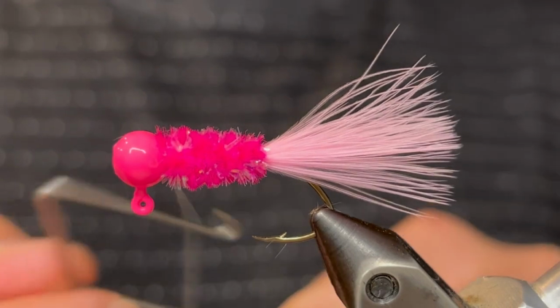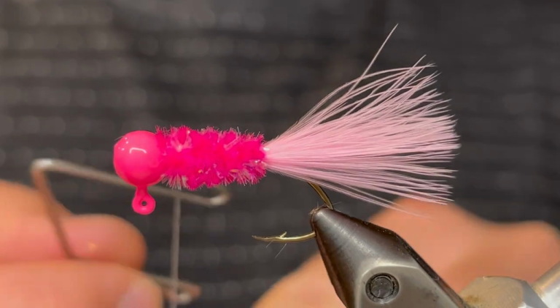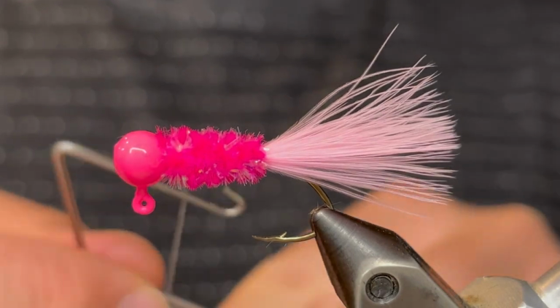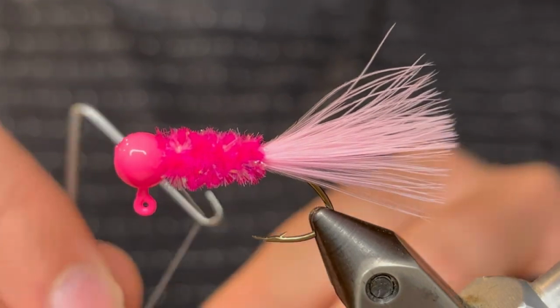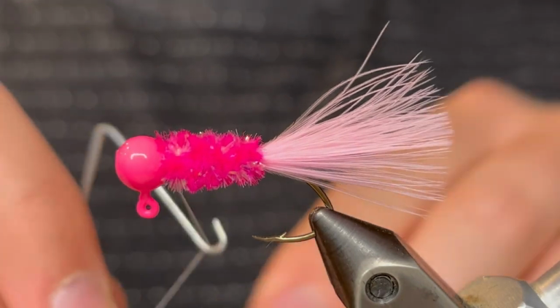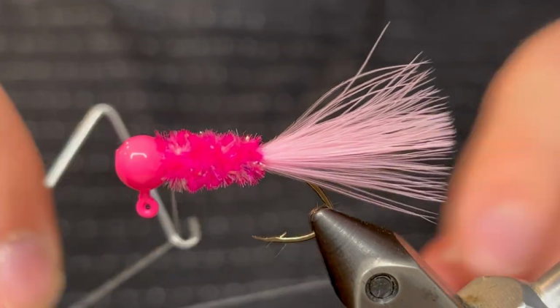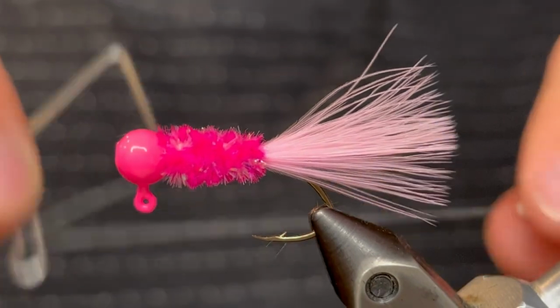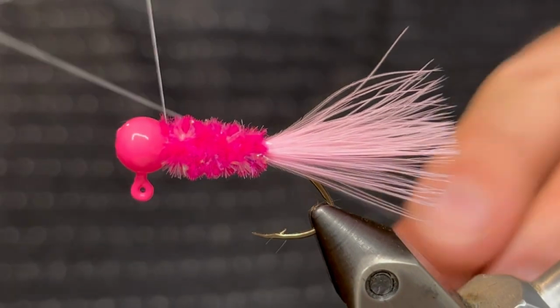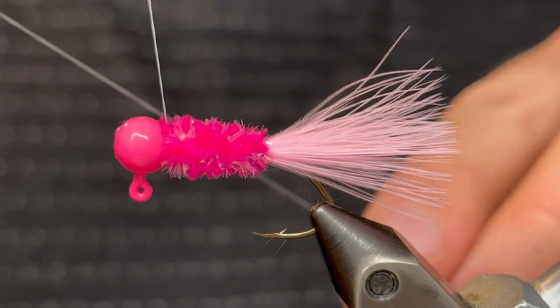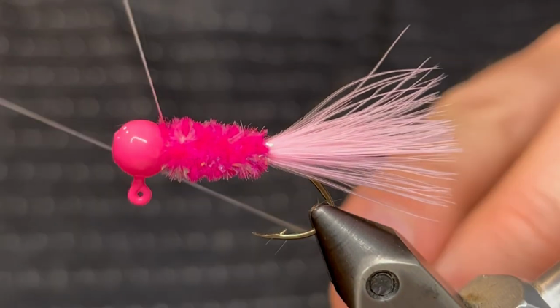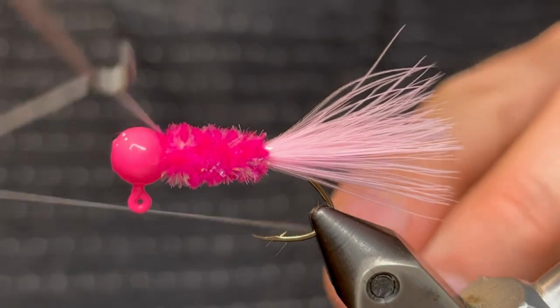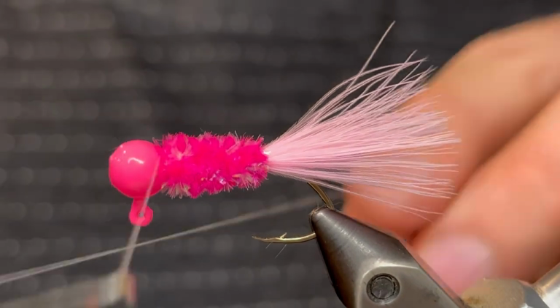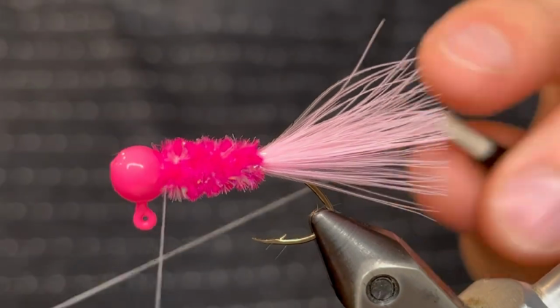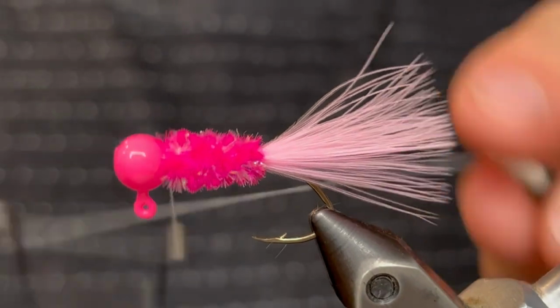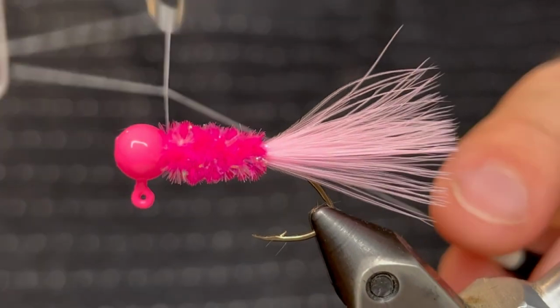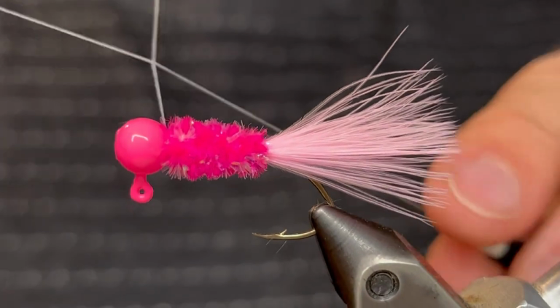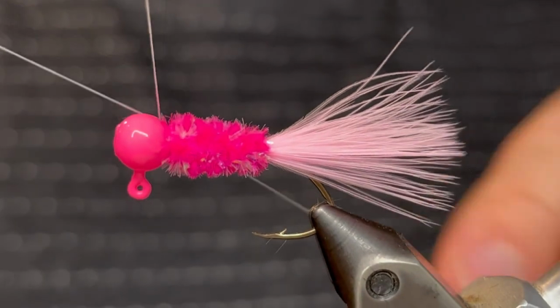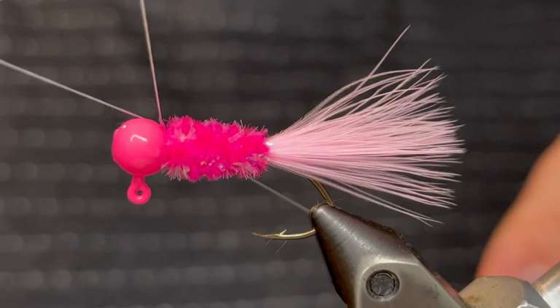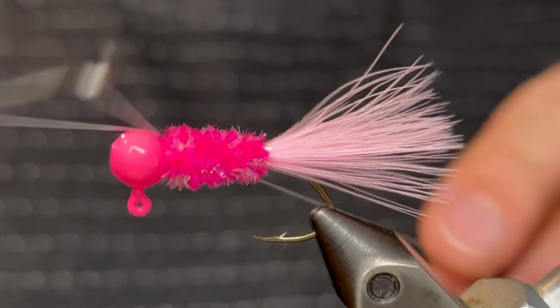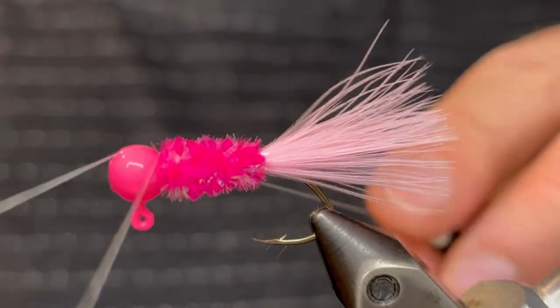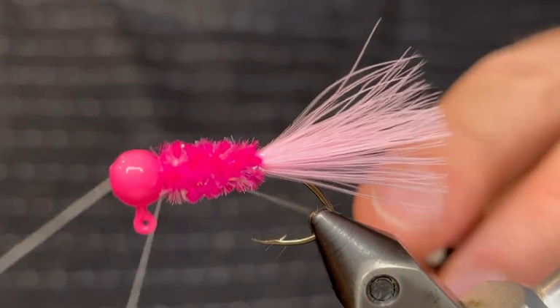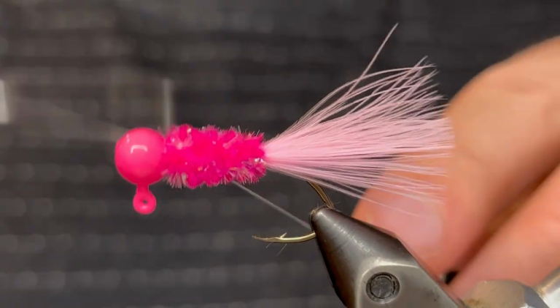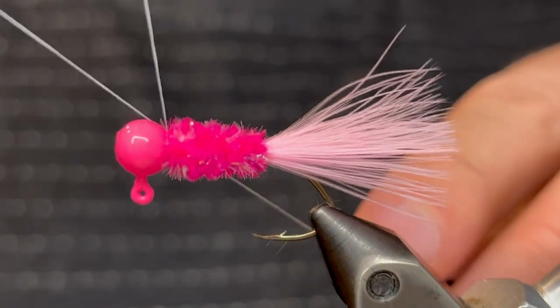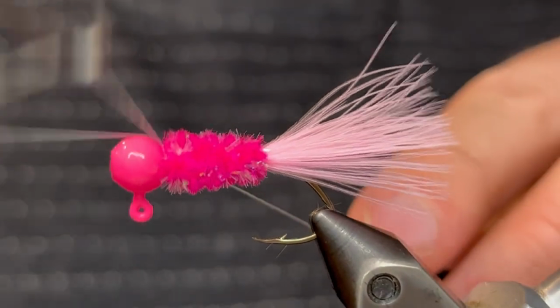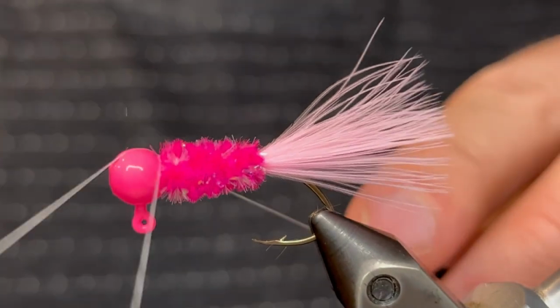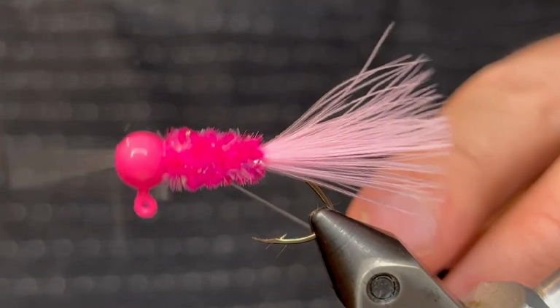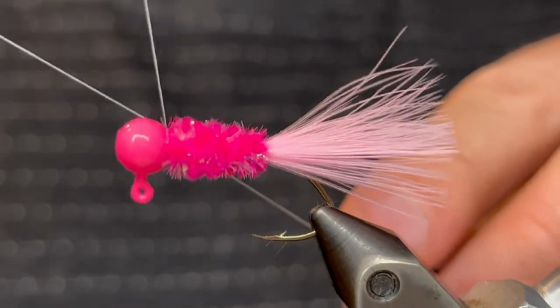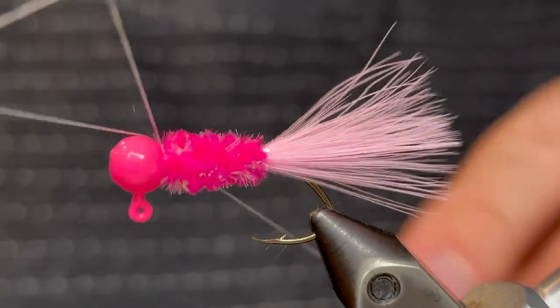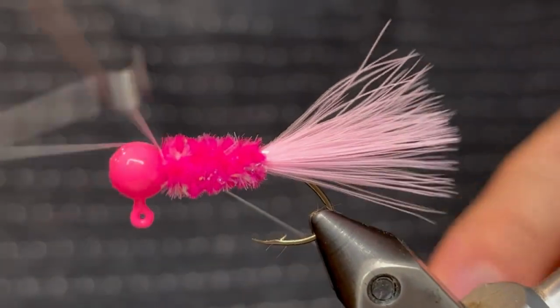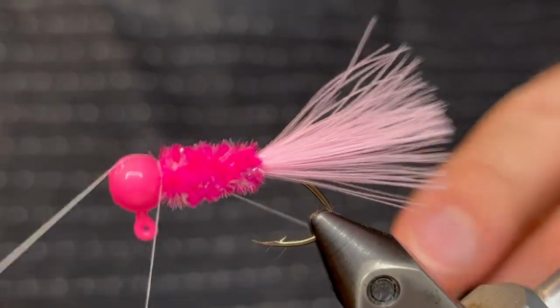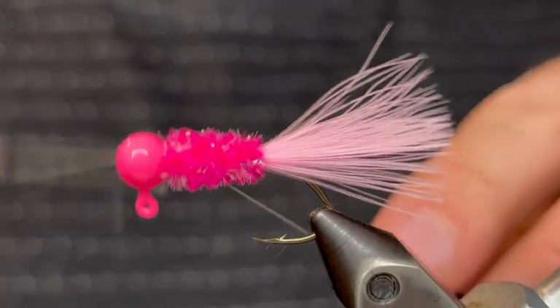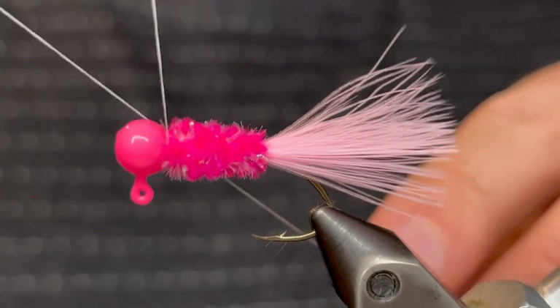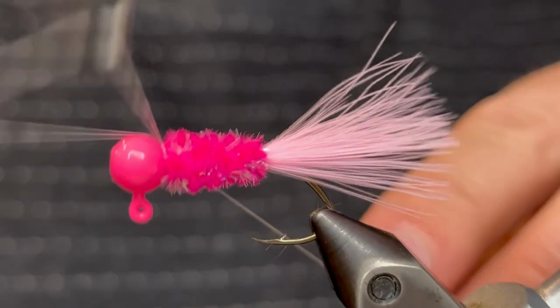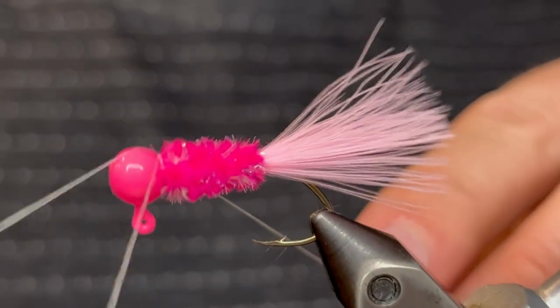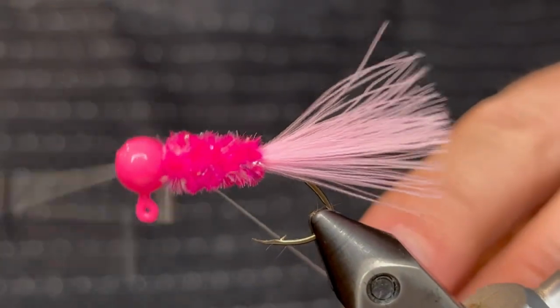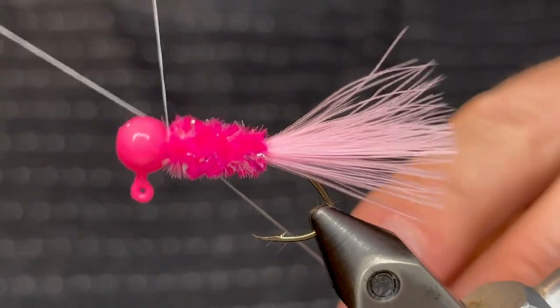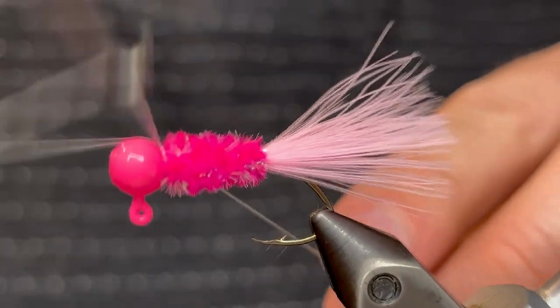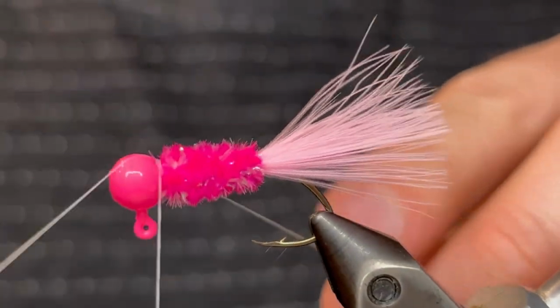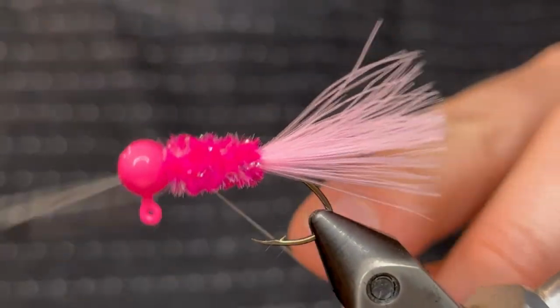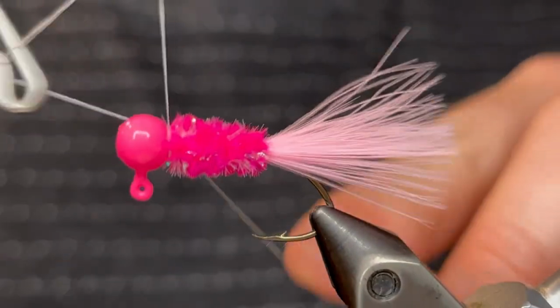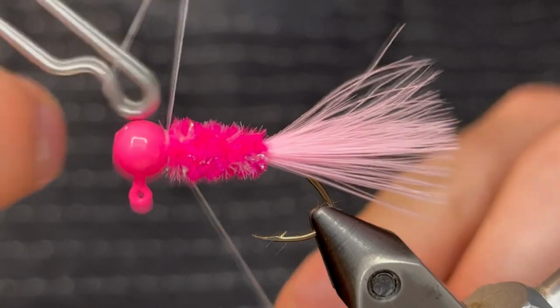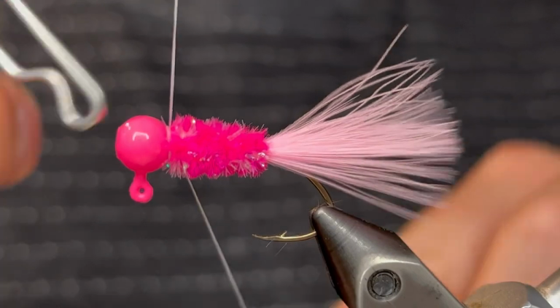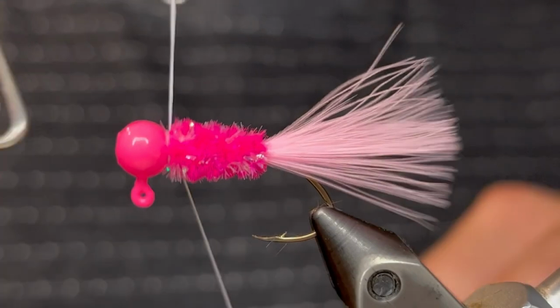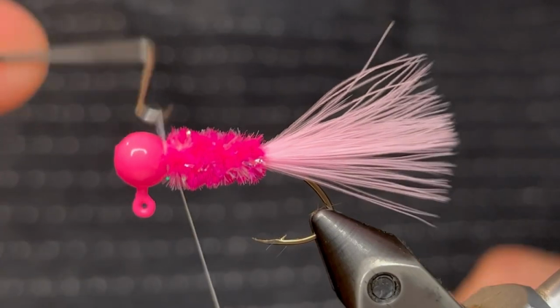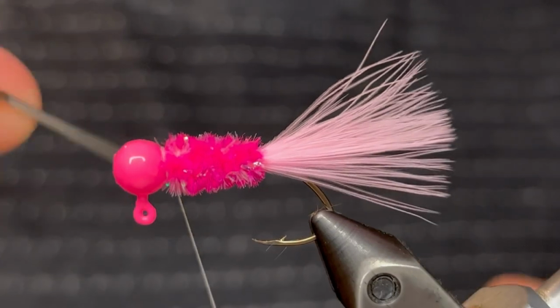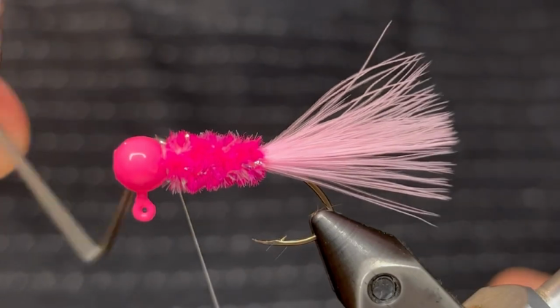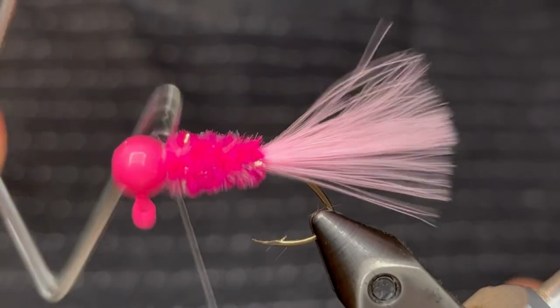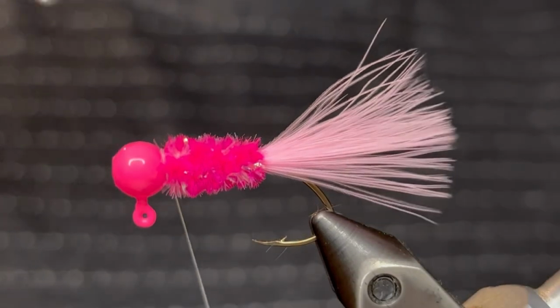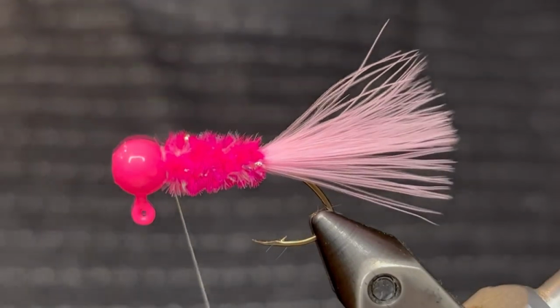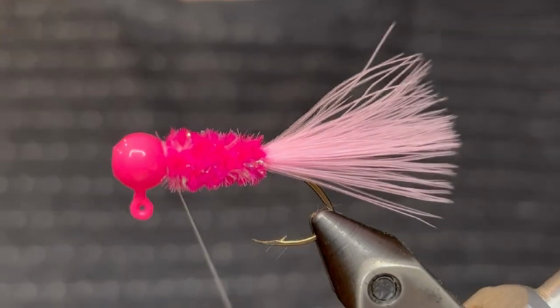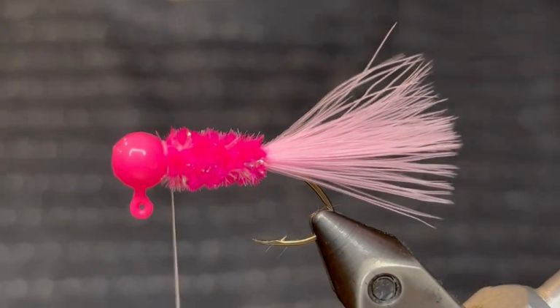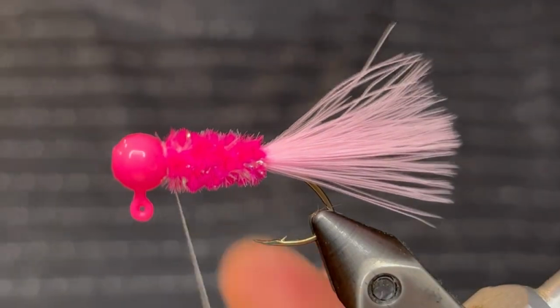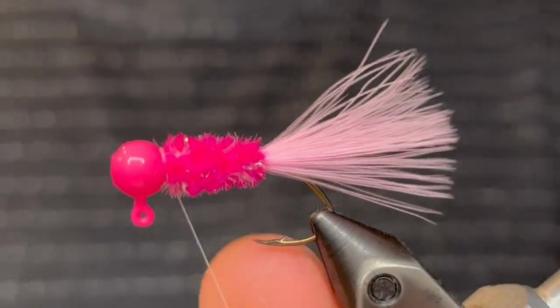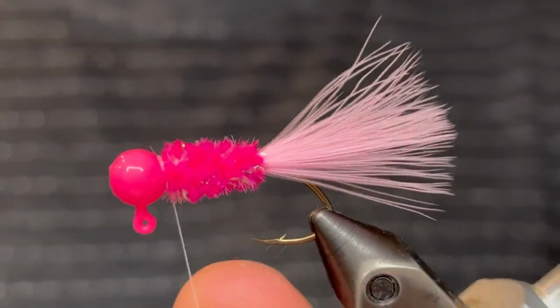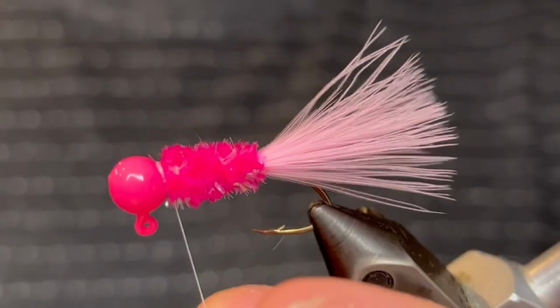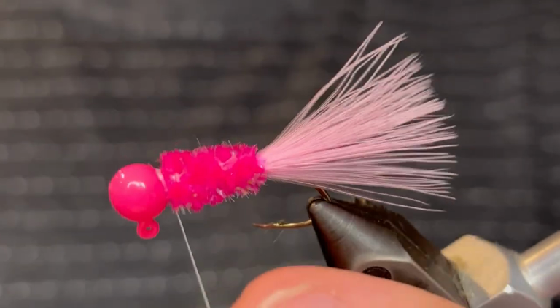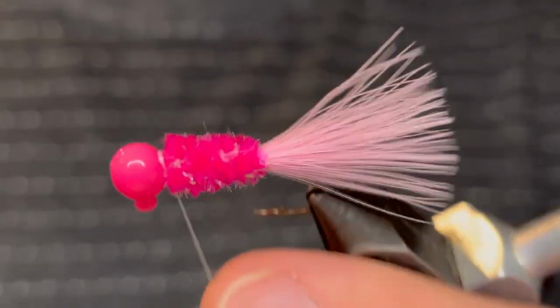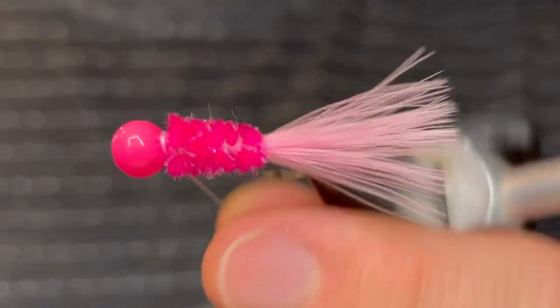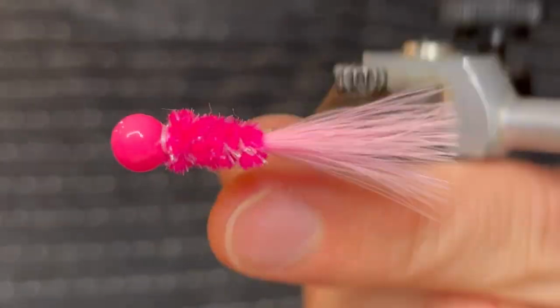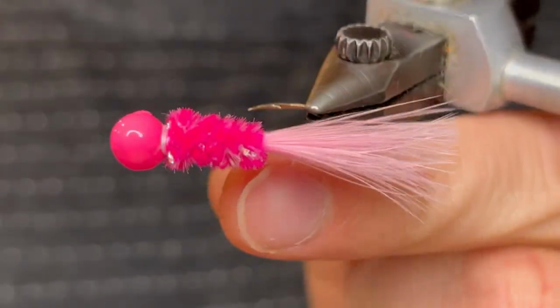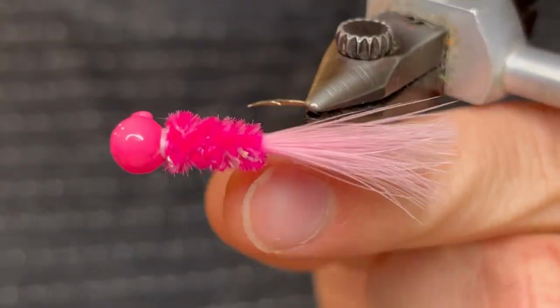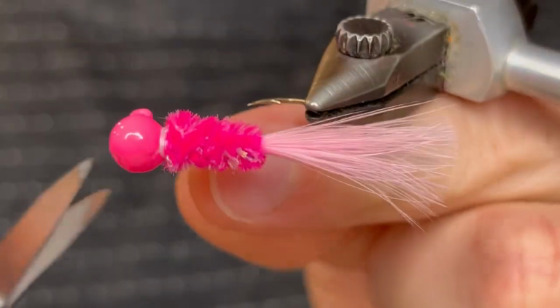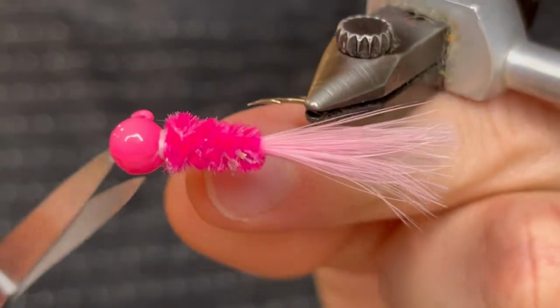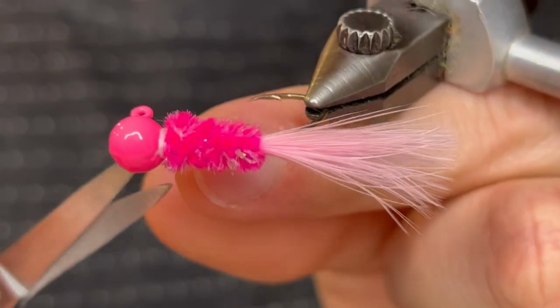Now we're gonna whip finish. Just a four or five turn whip finish should do it. And cut the thread.